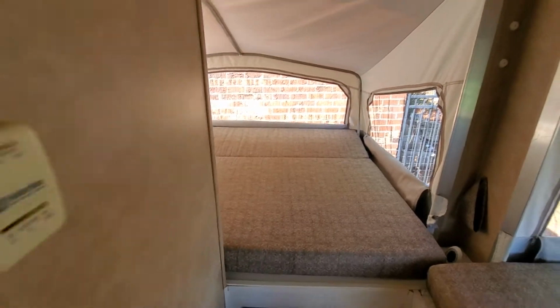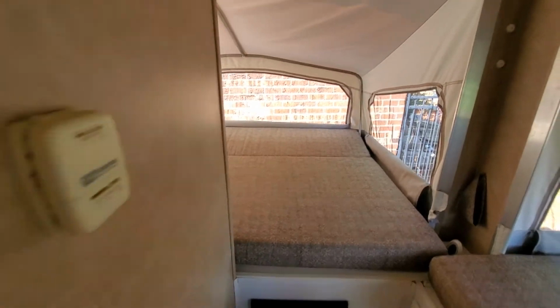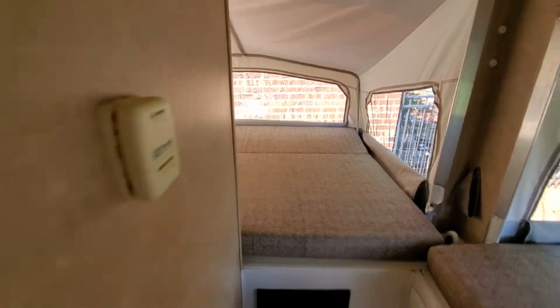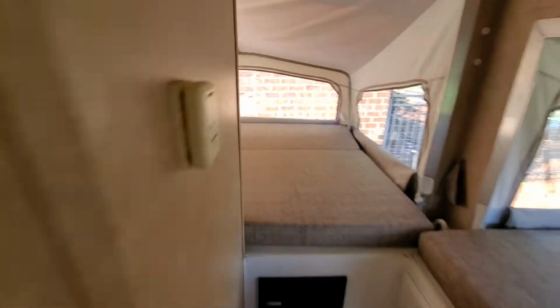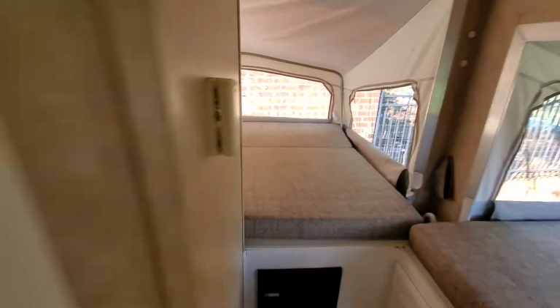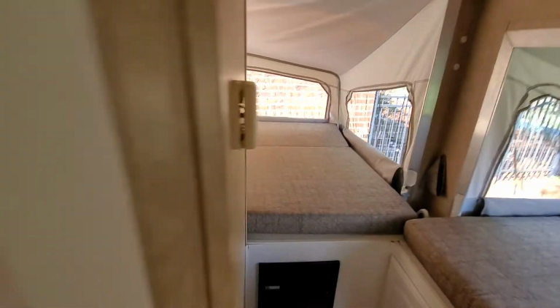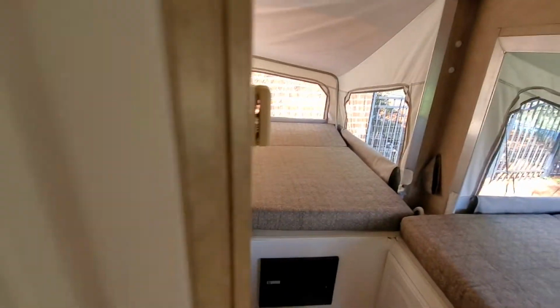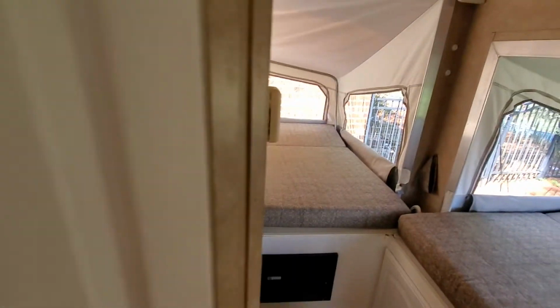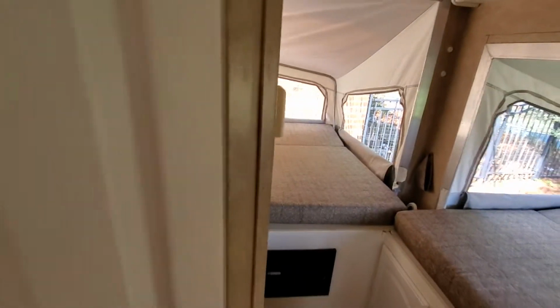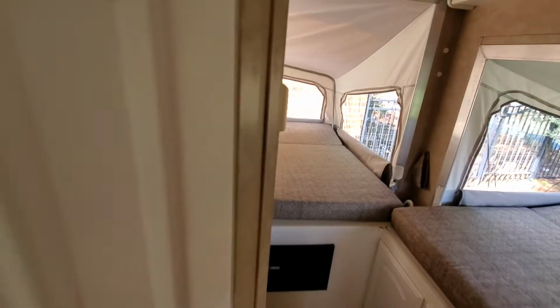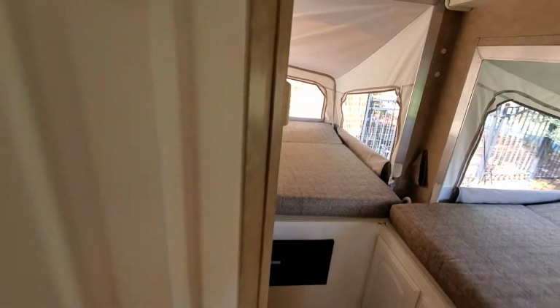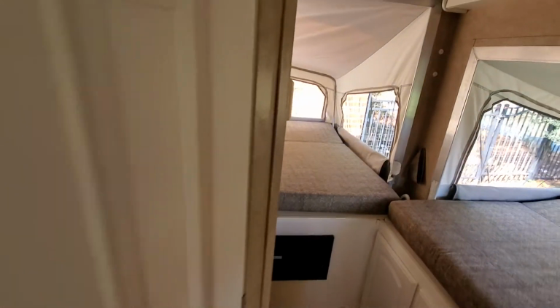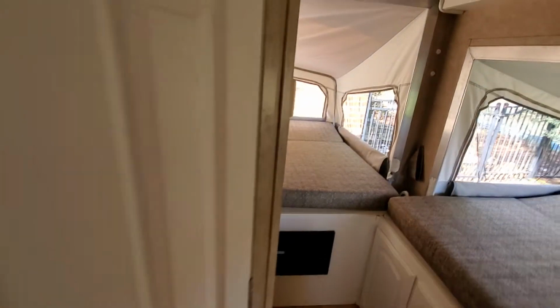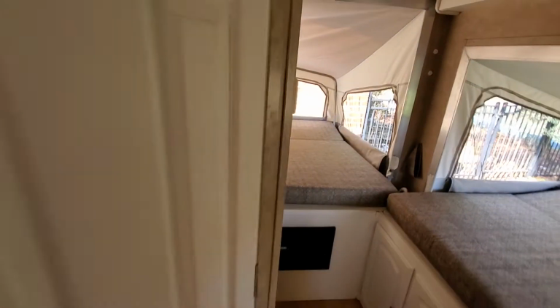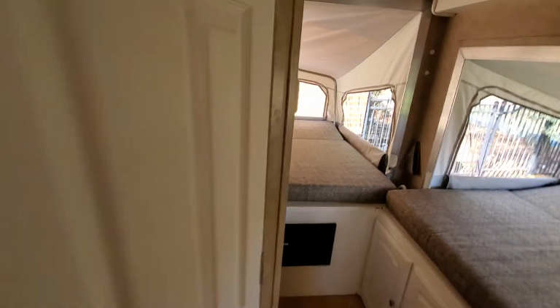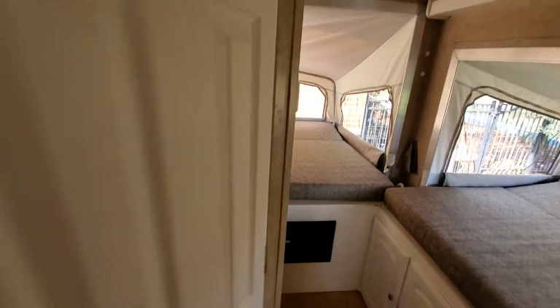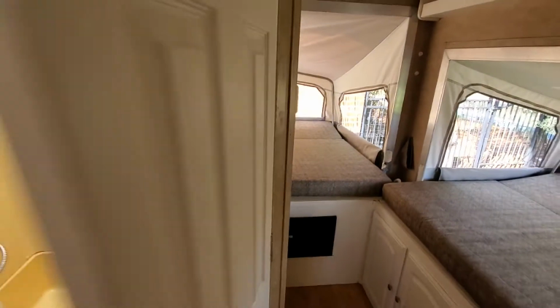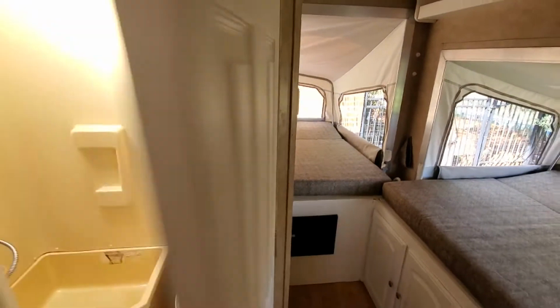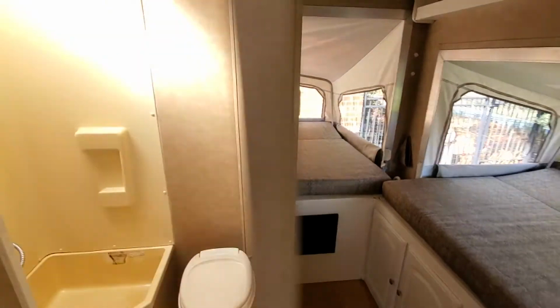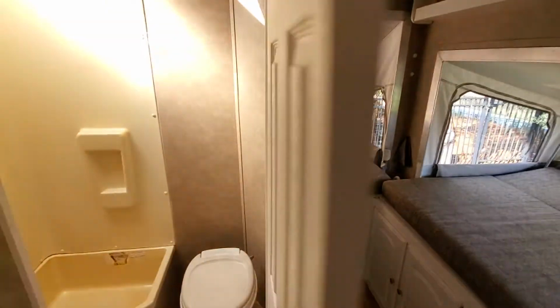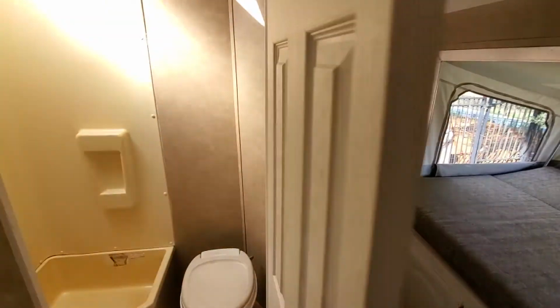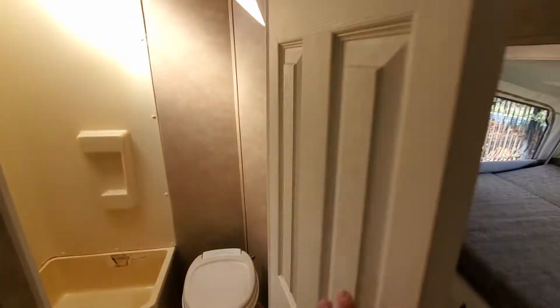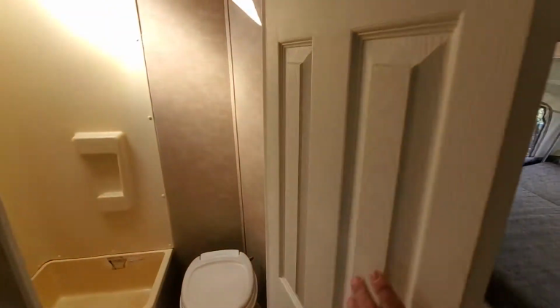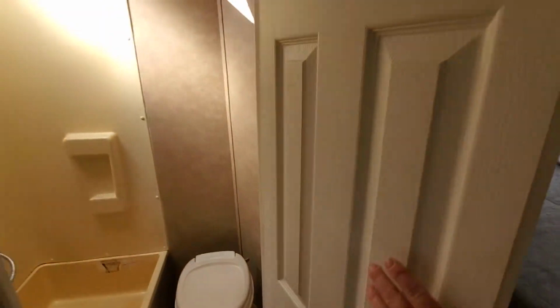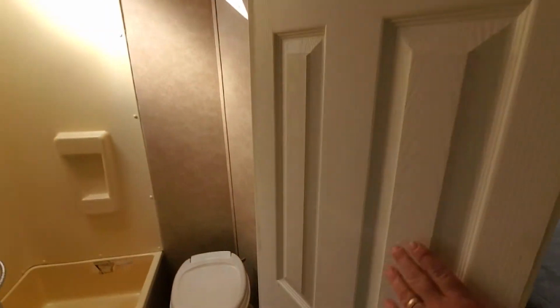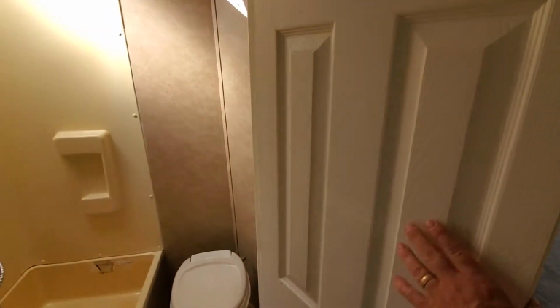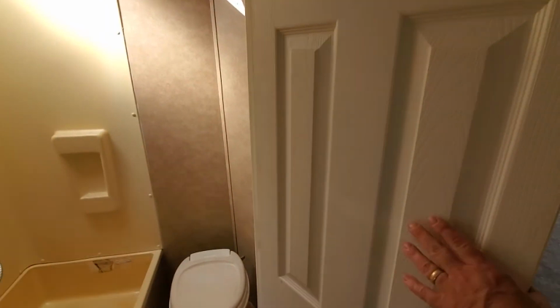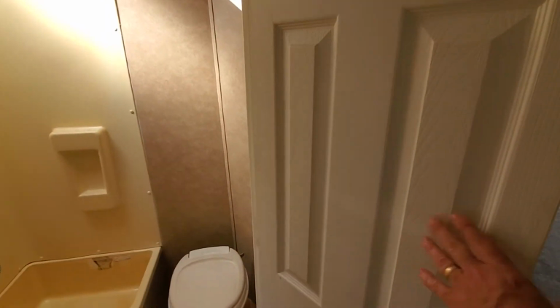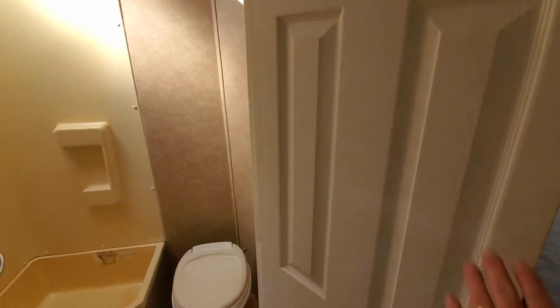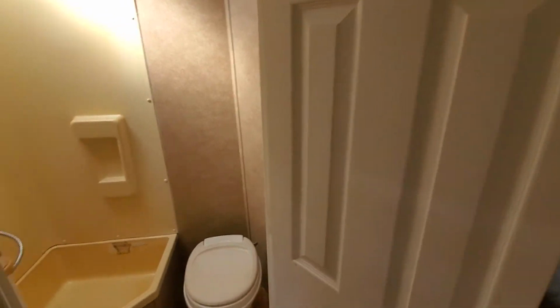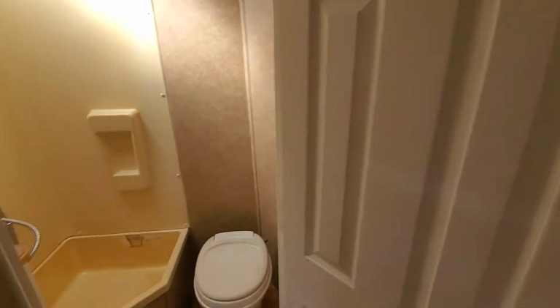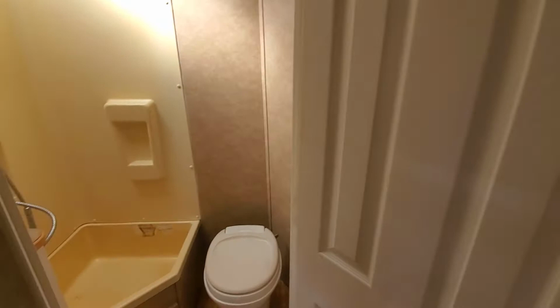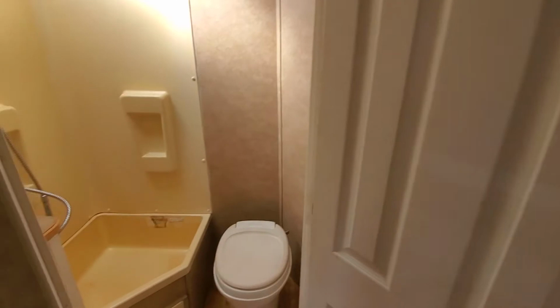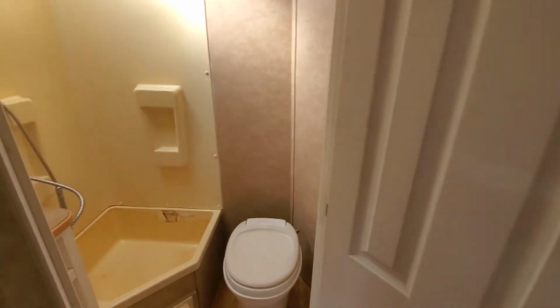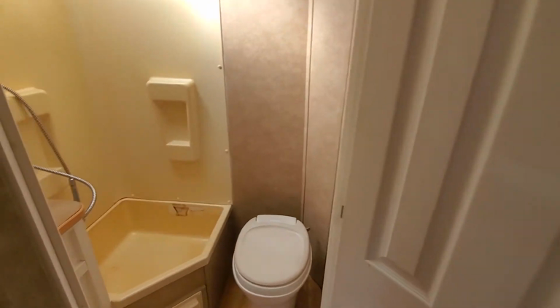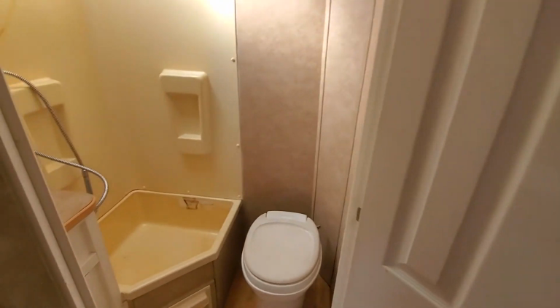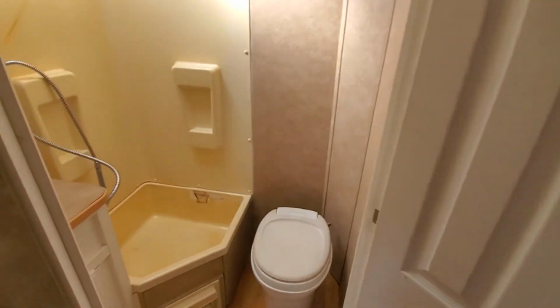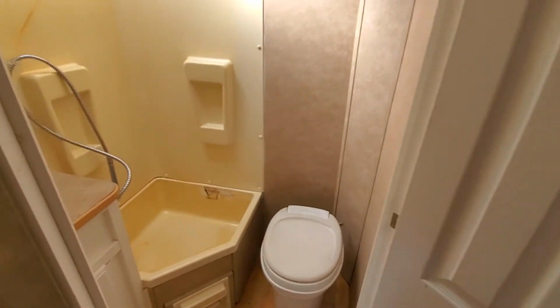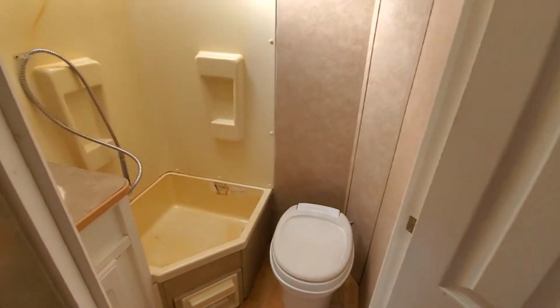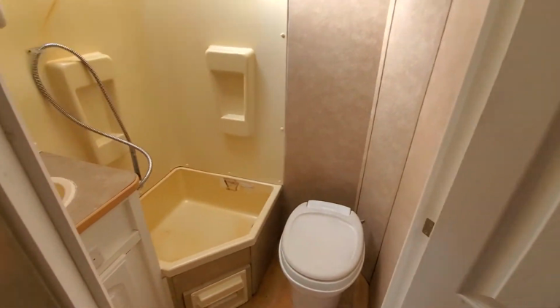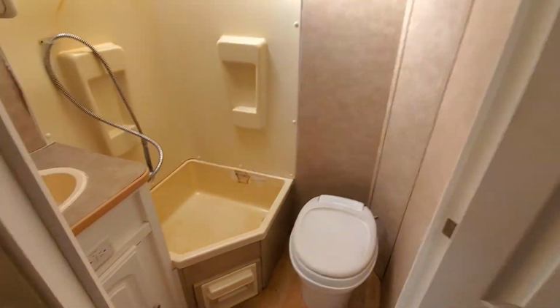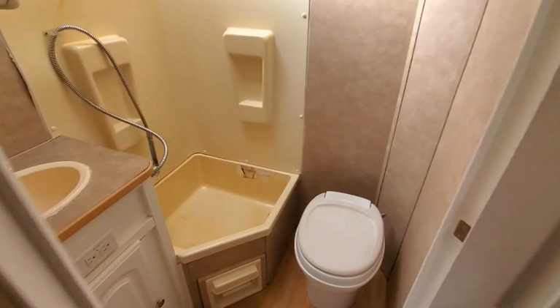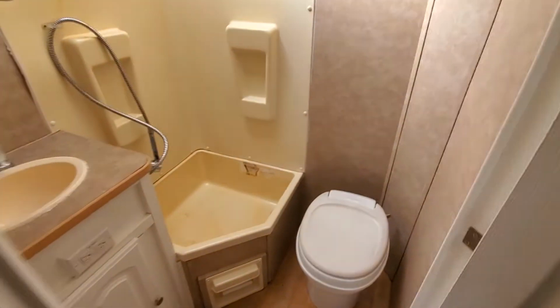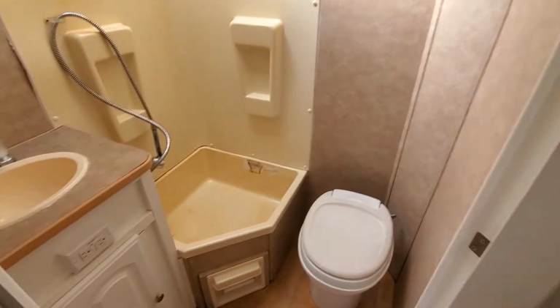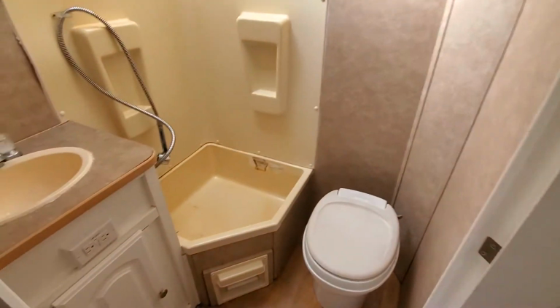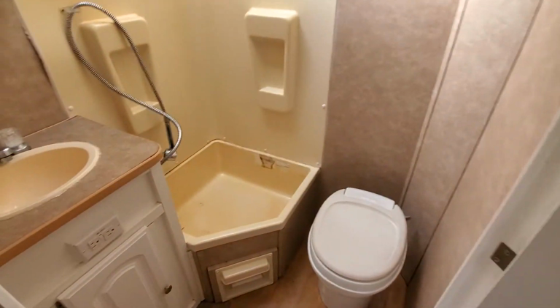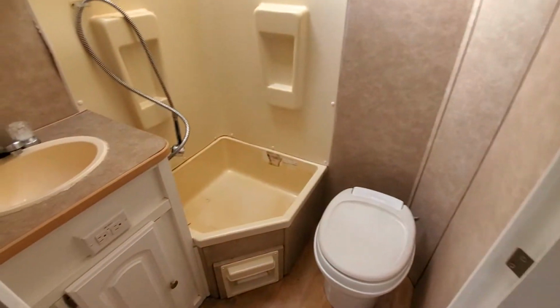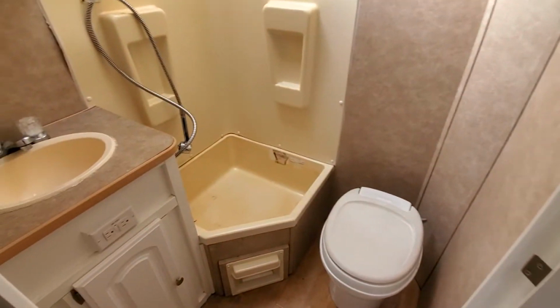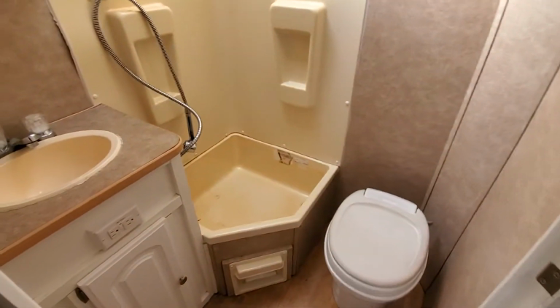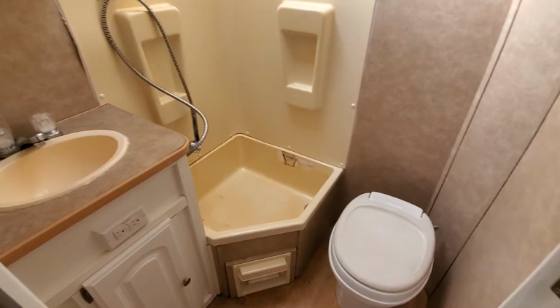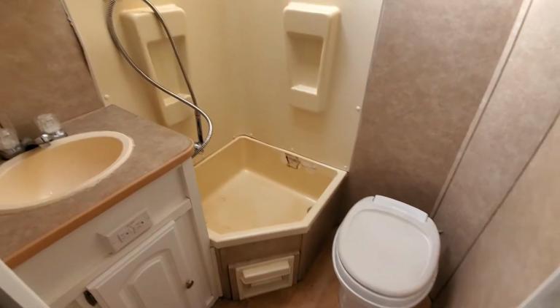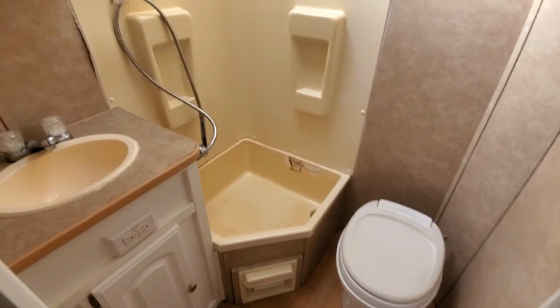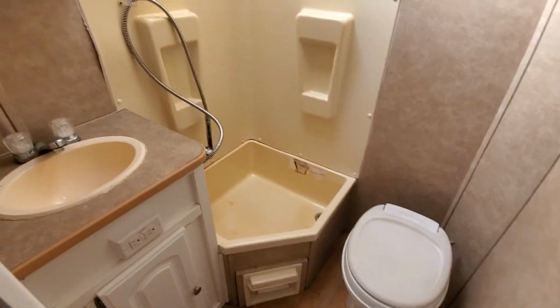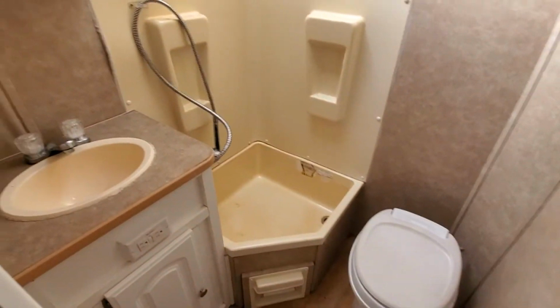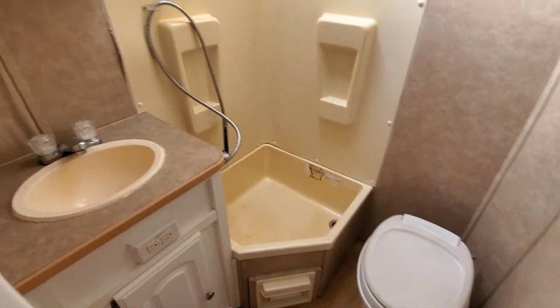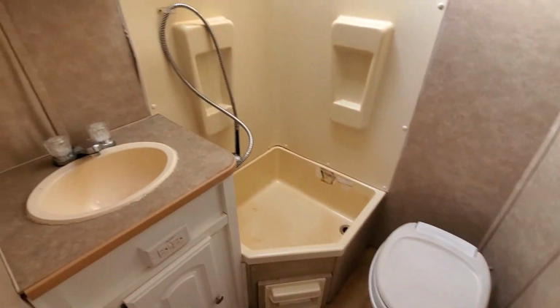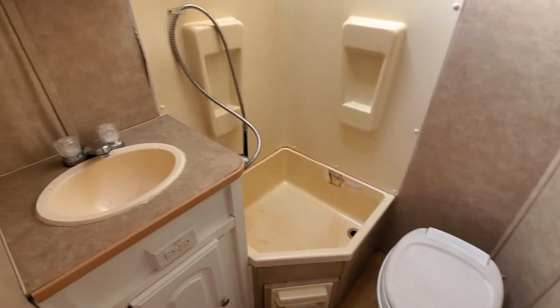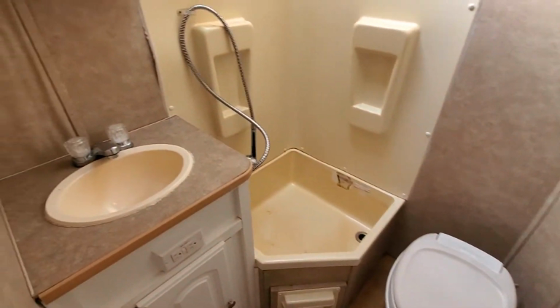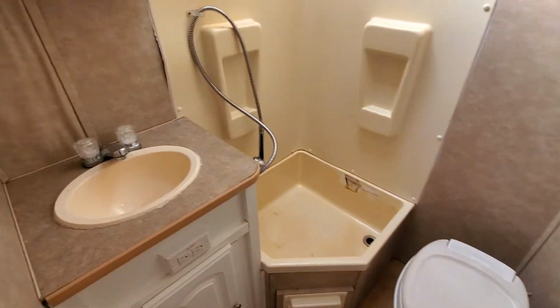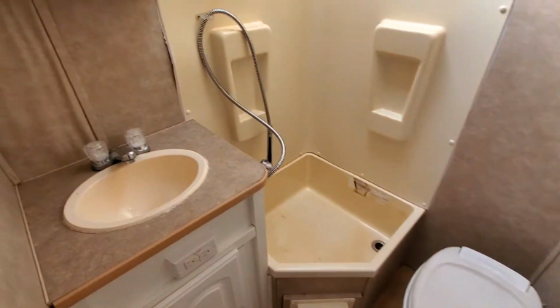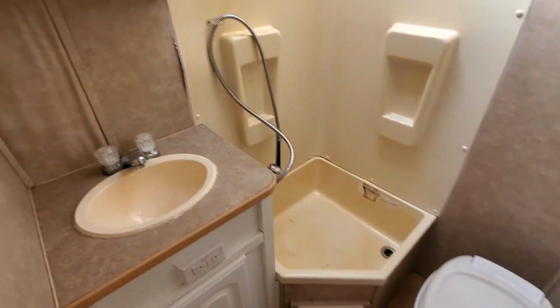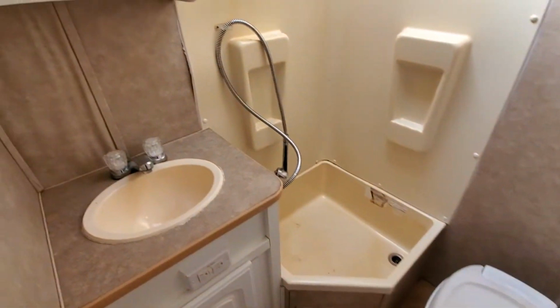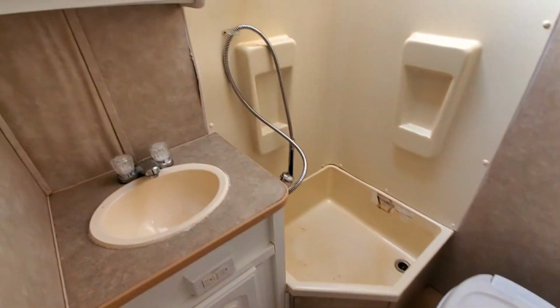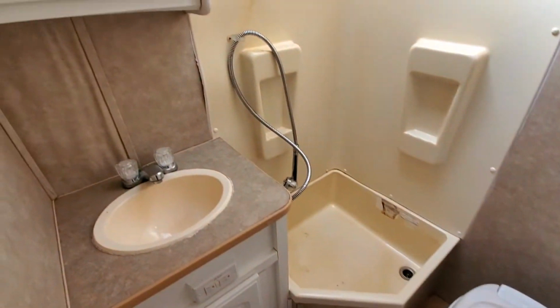Moving back to this door, we see the restroom. There's a flush commode, a sink, and a shower.